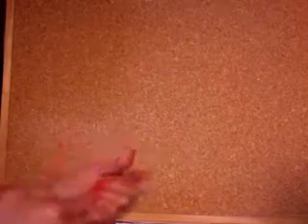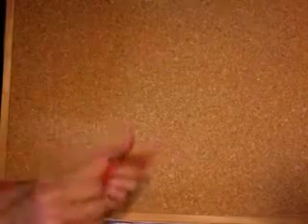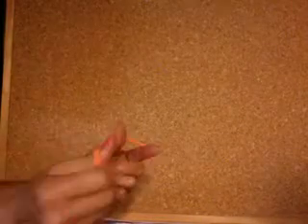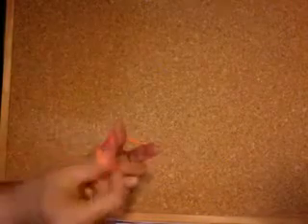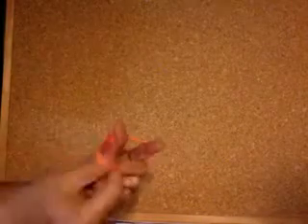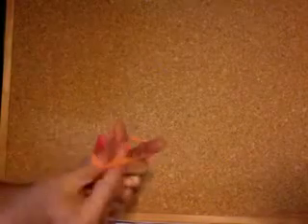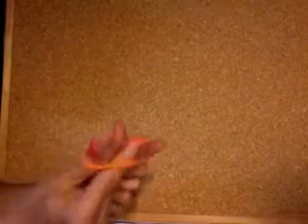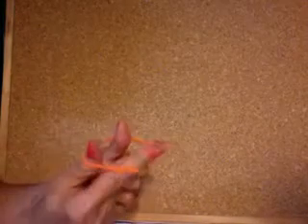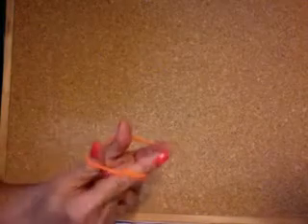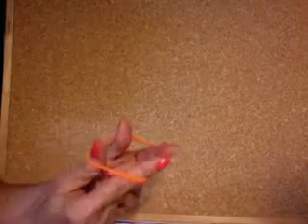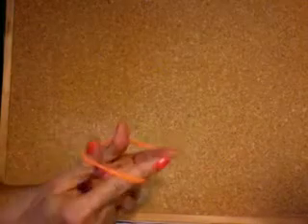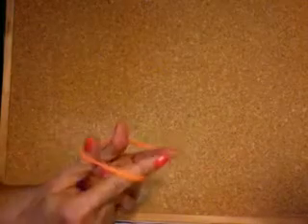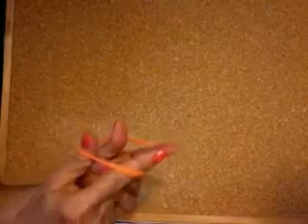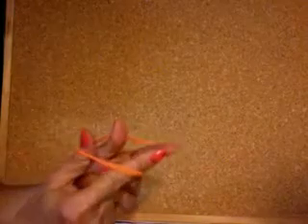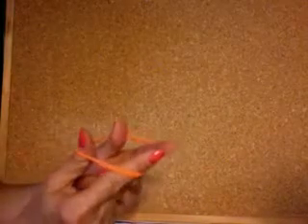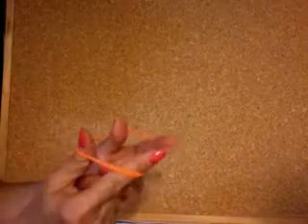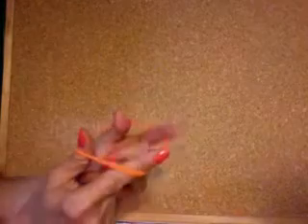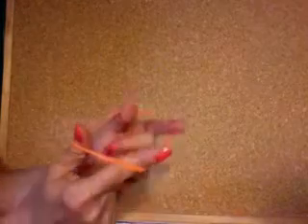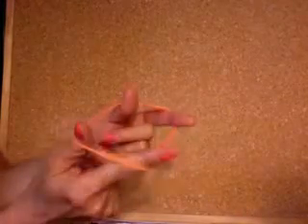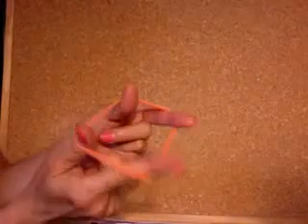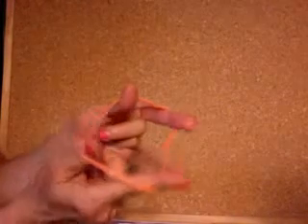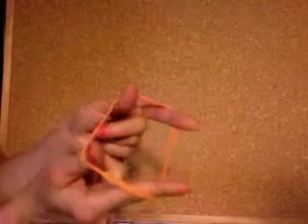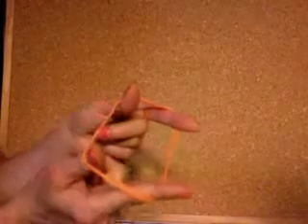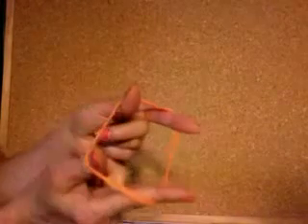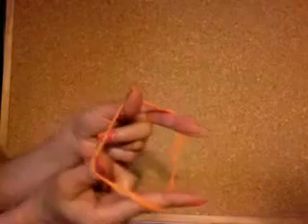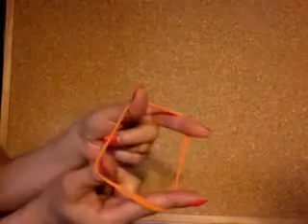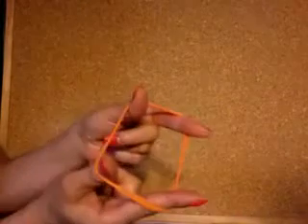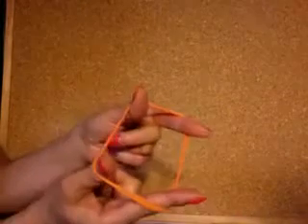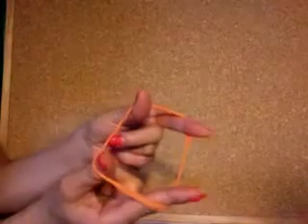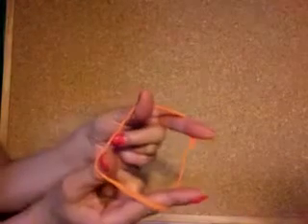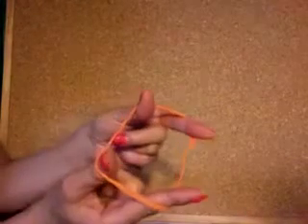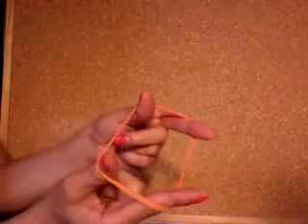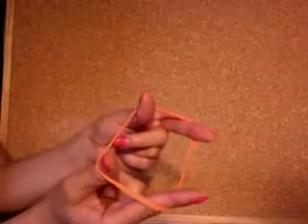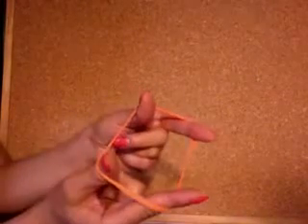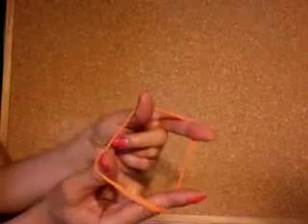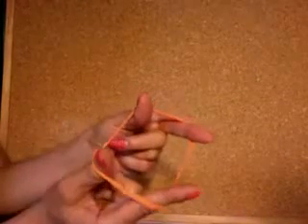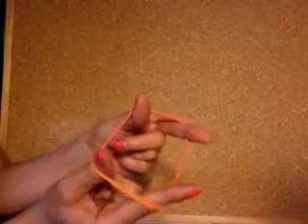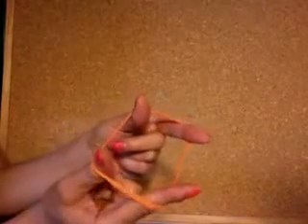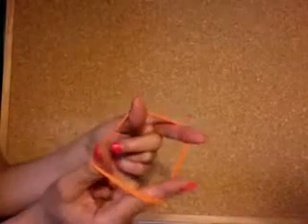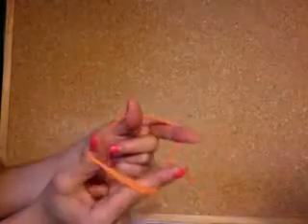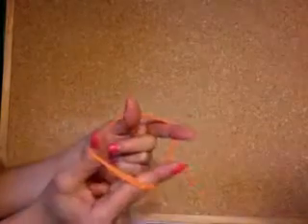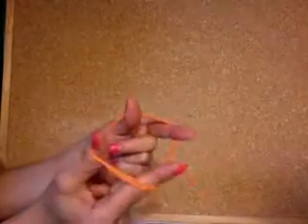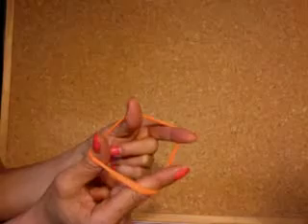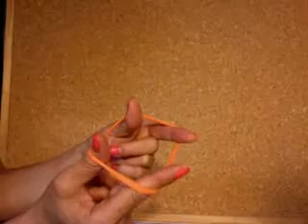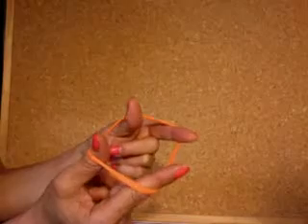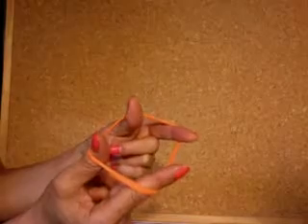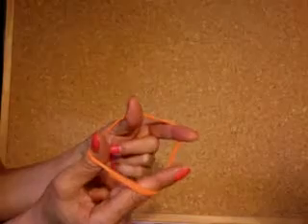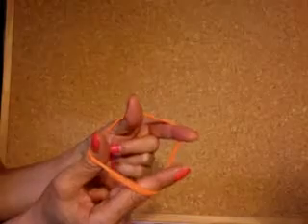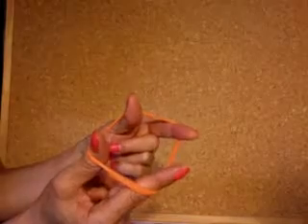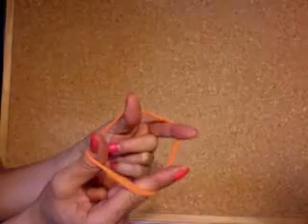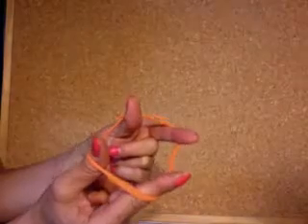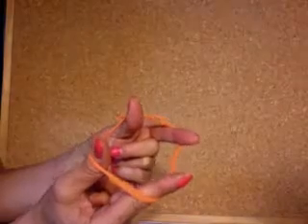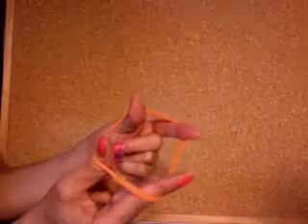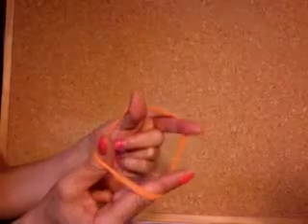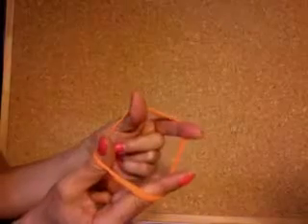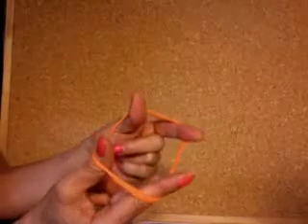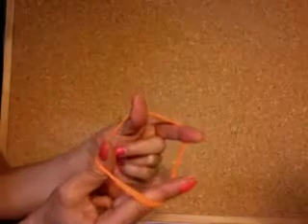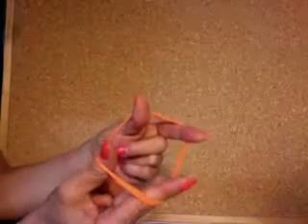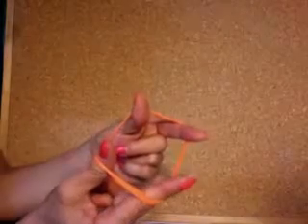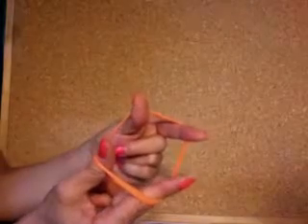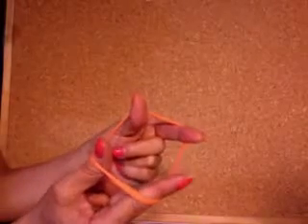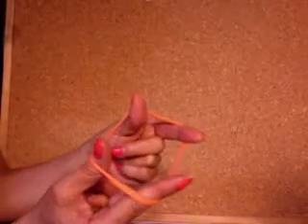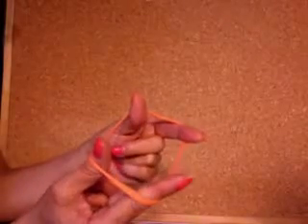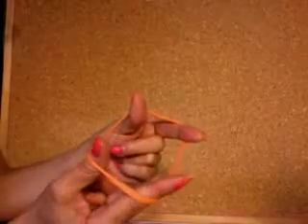Making a thingy is really easy. You need a loop, a piece of string, and a bead, button, or charm.